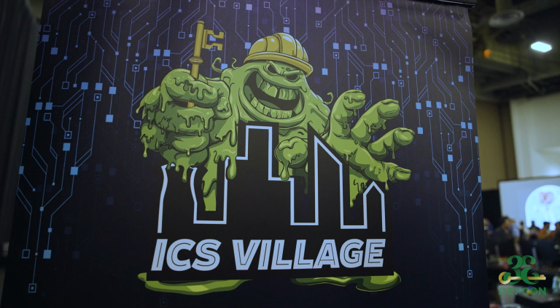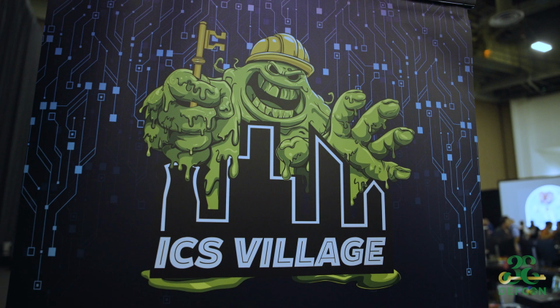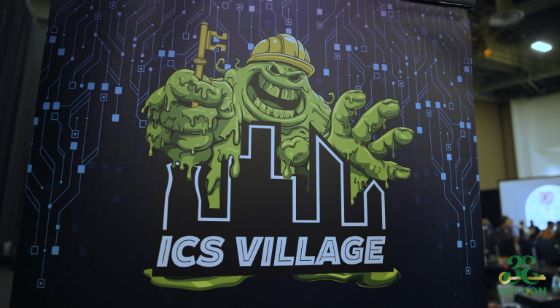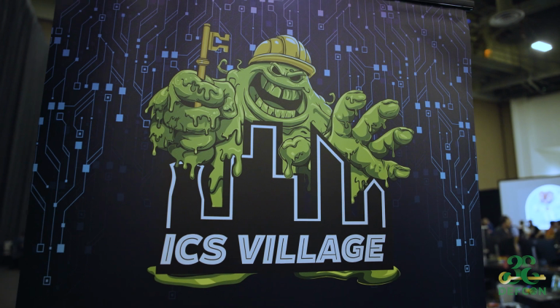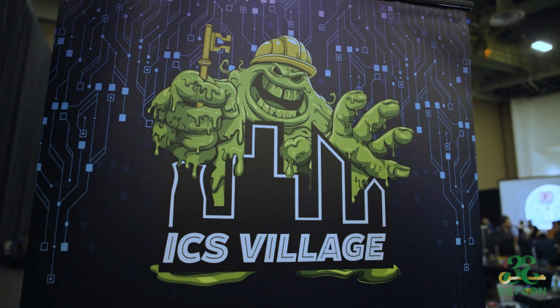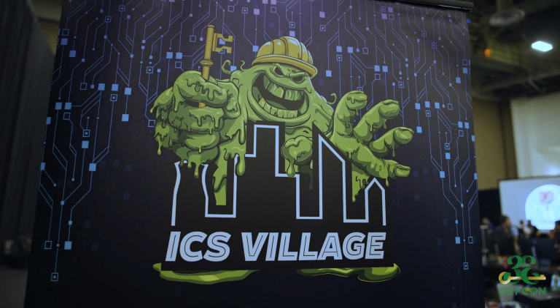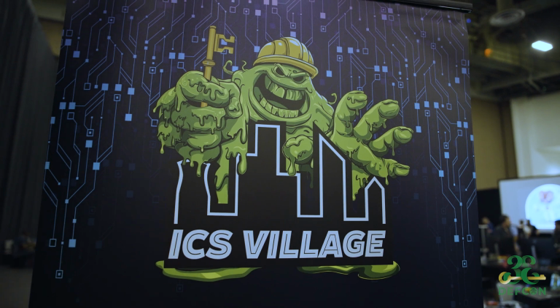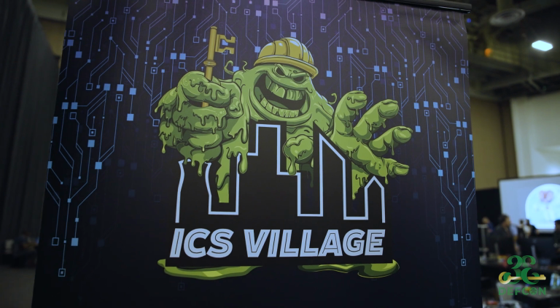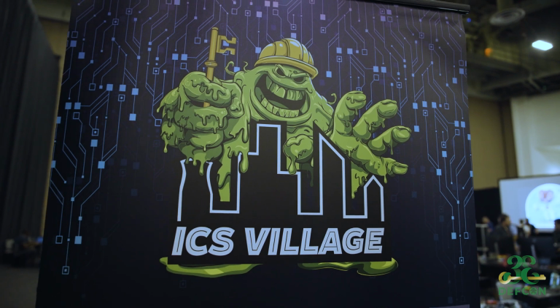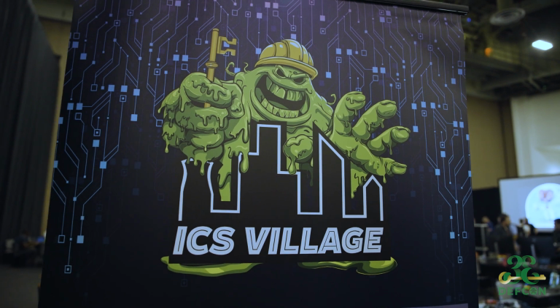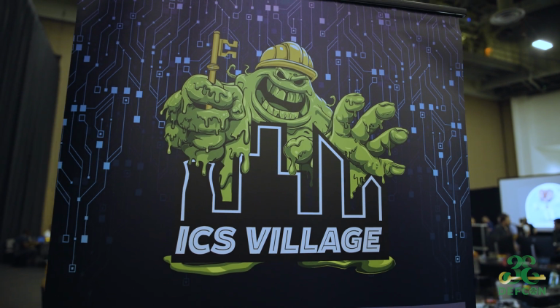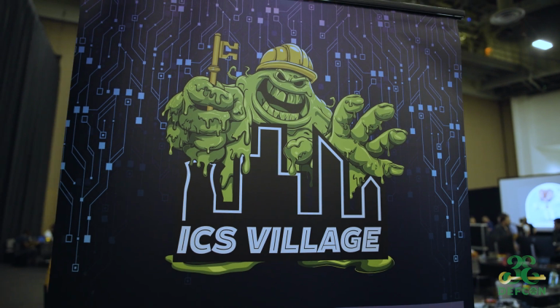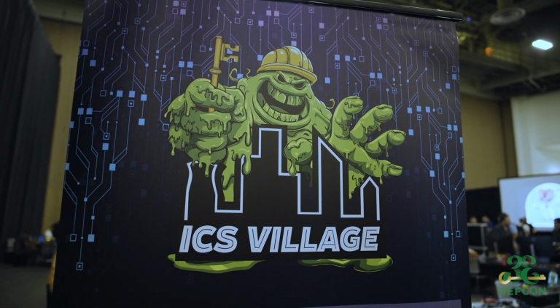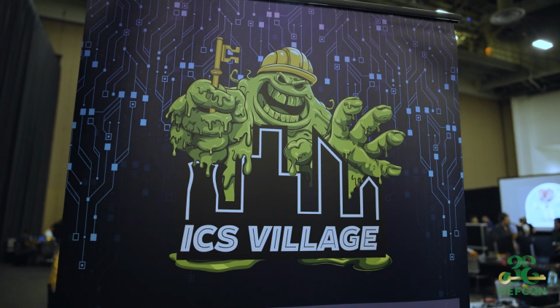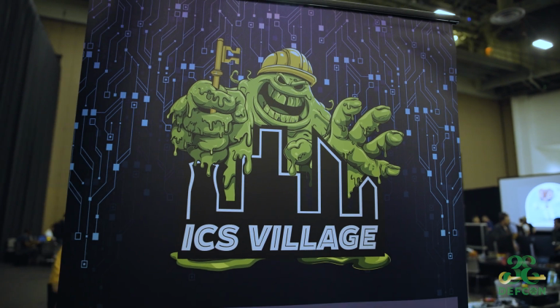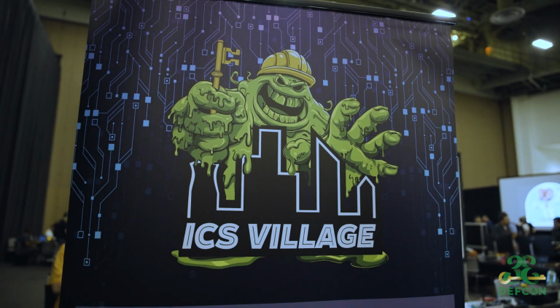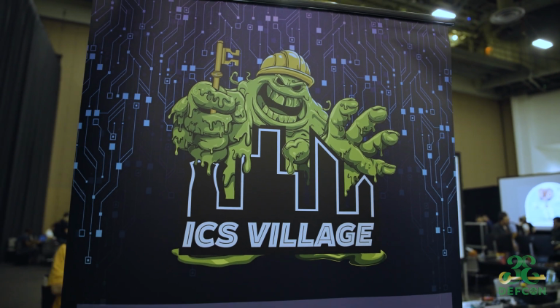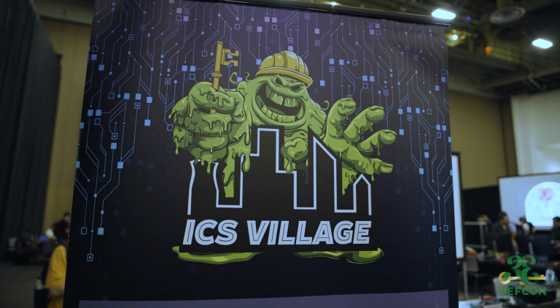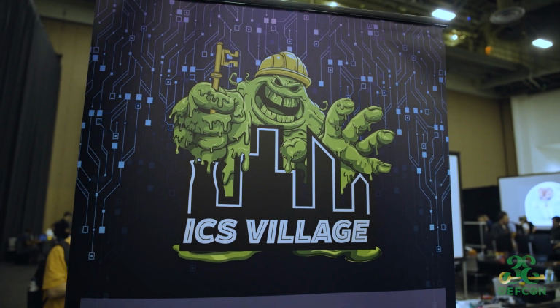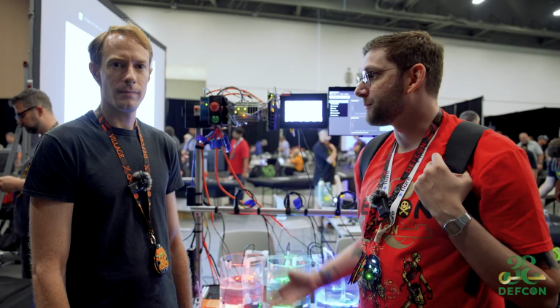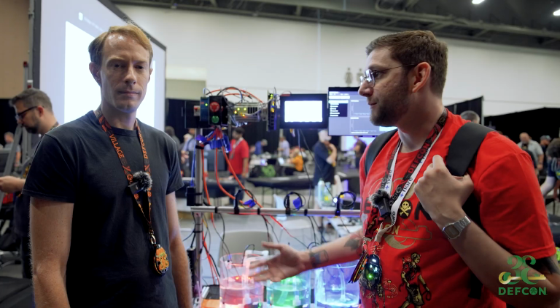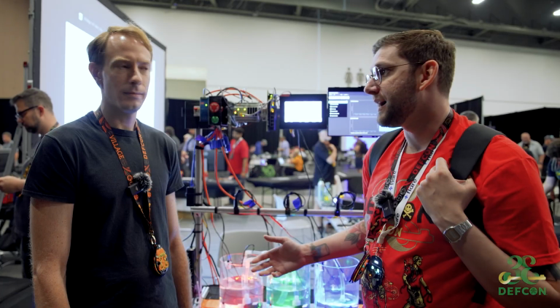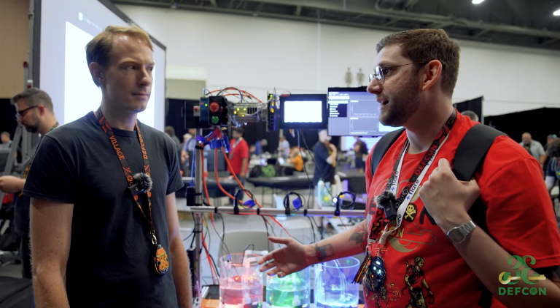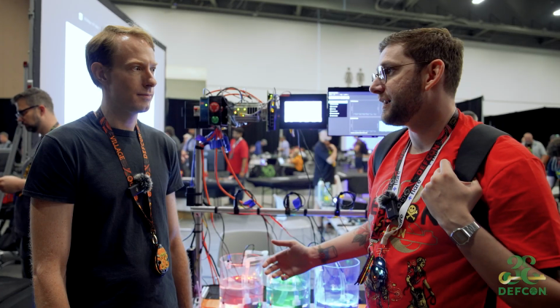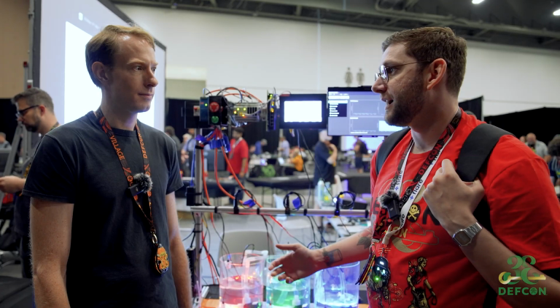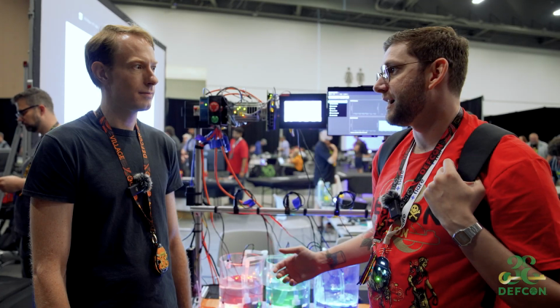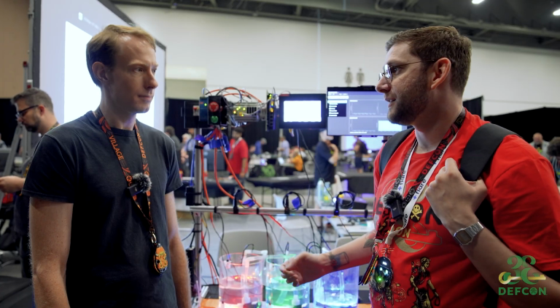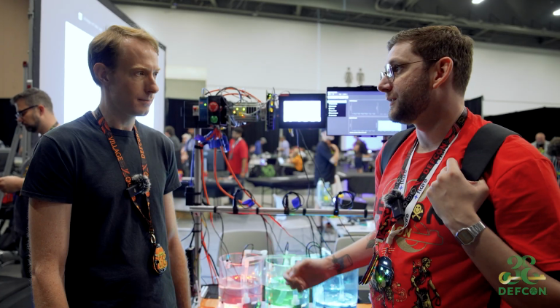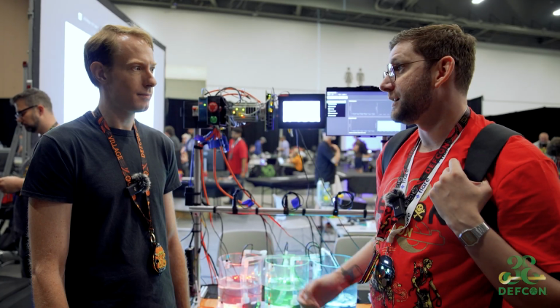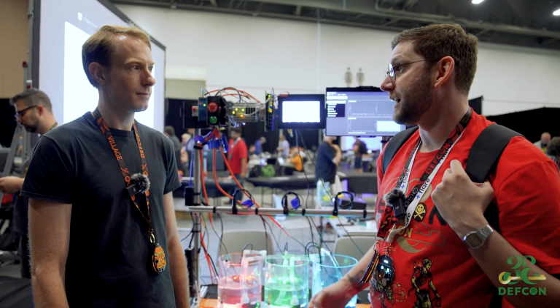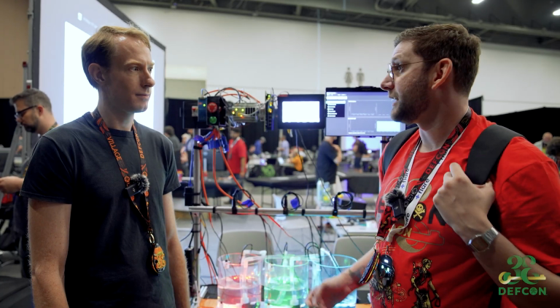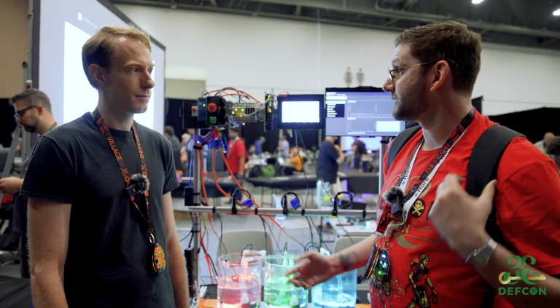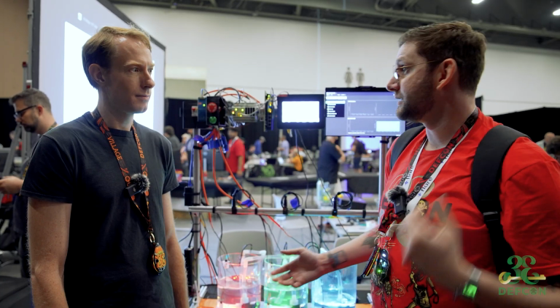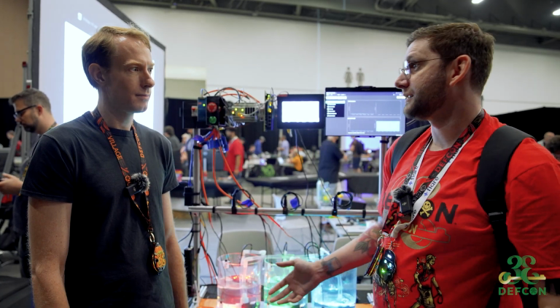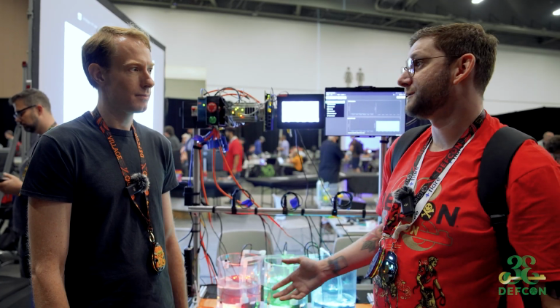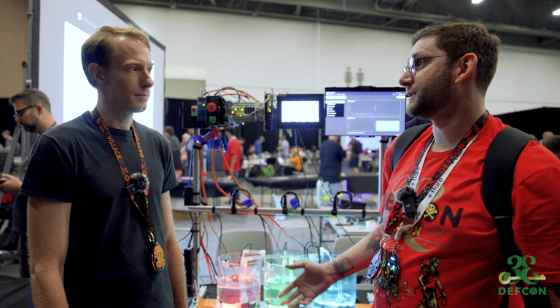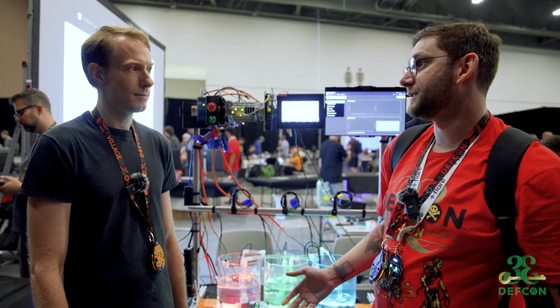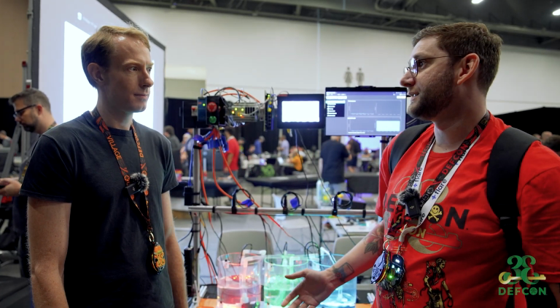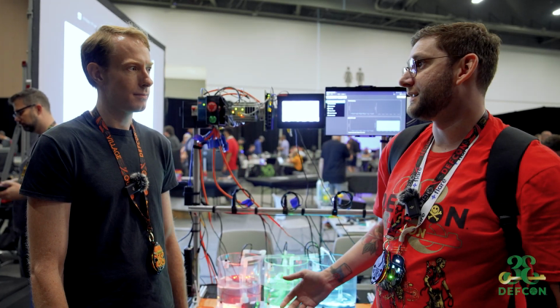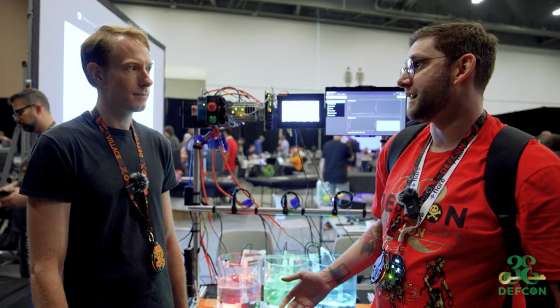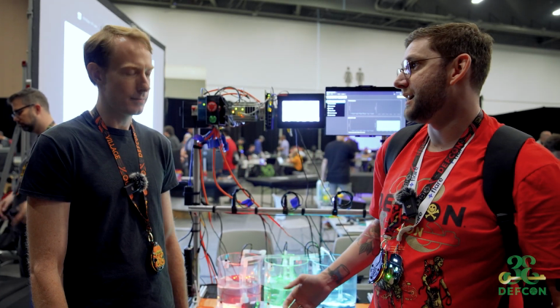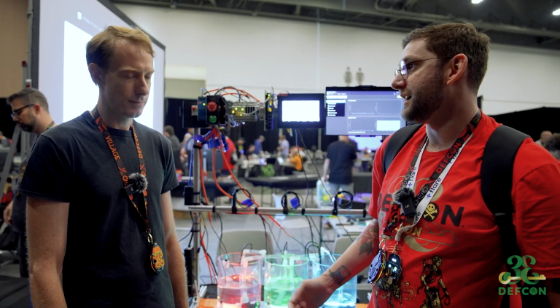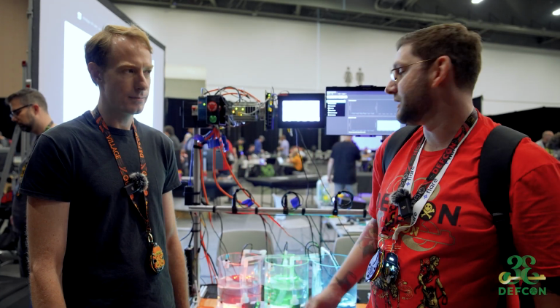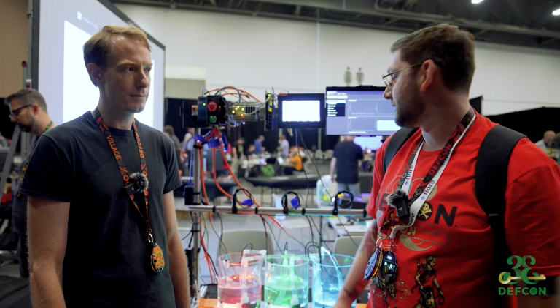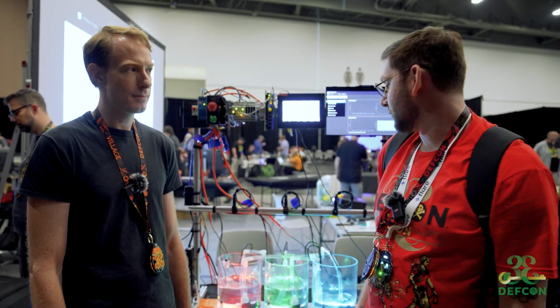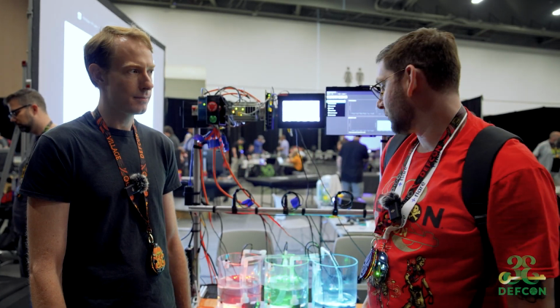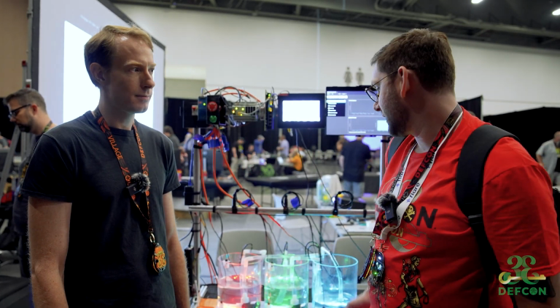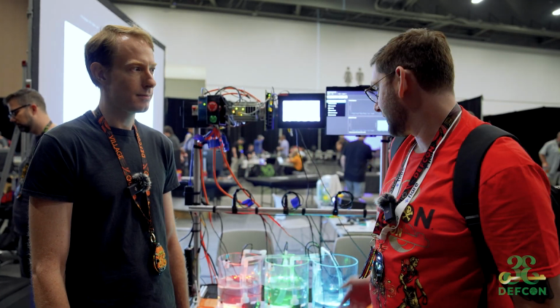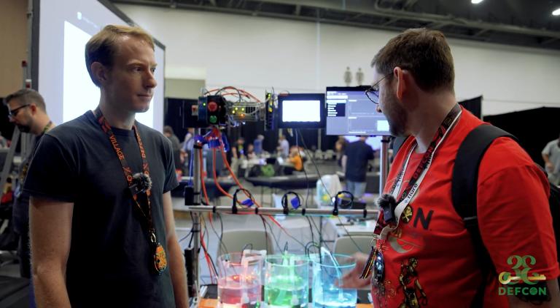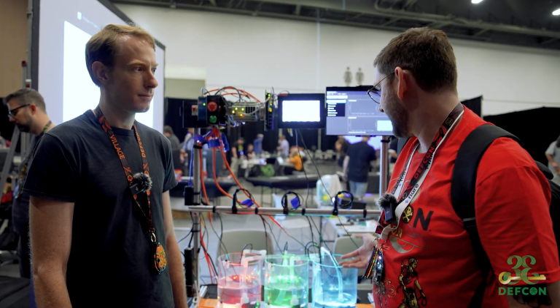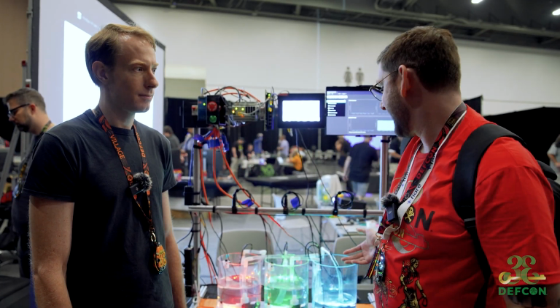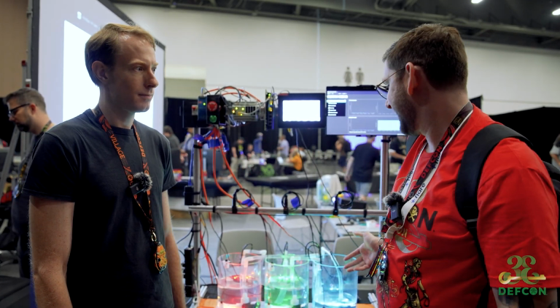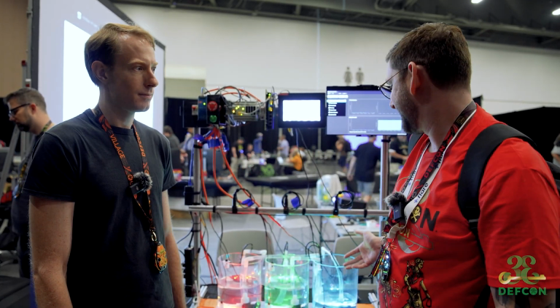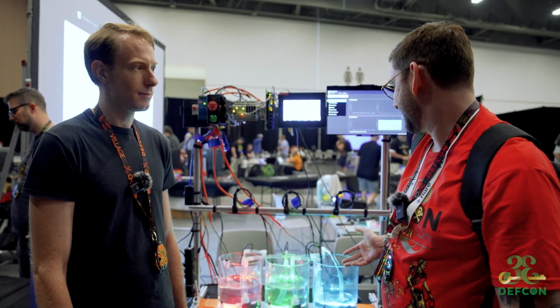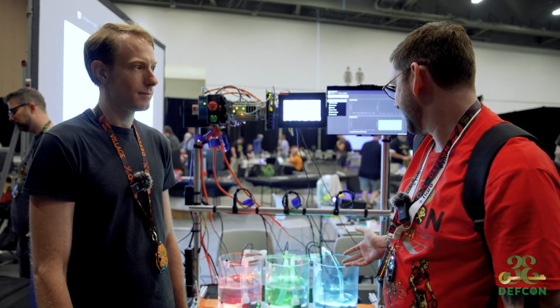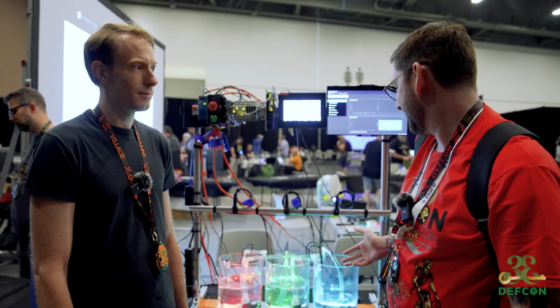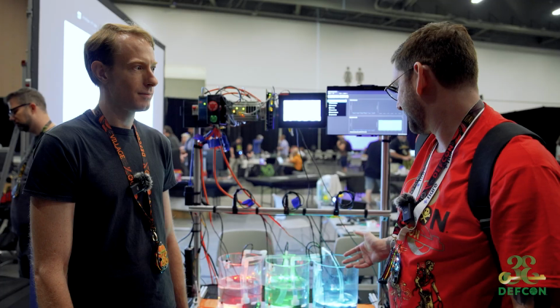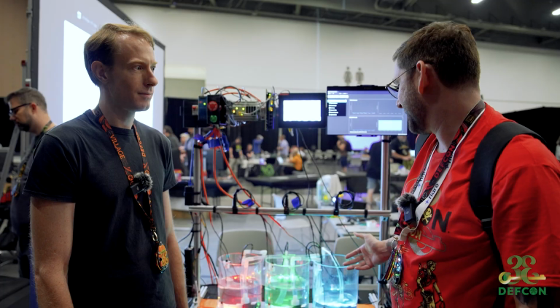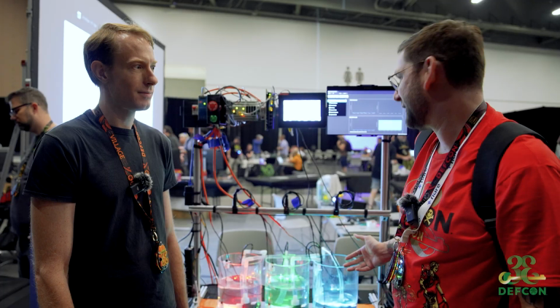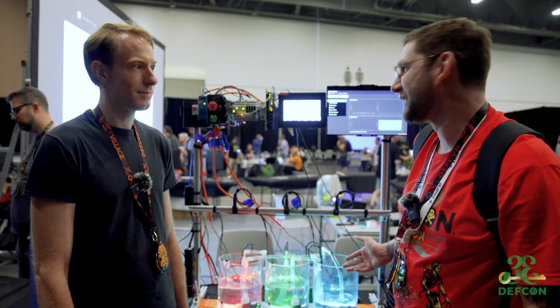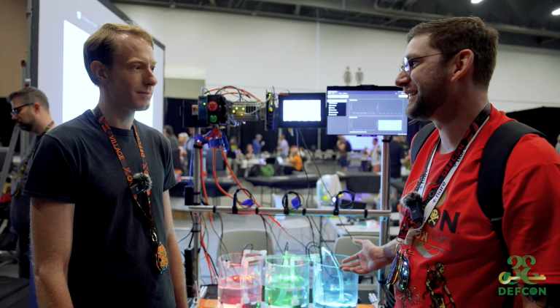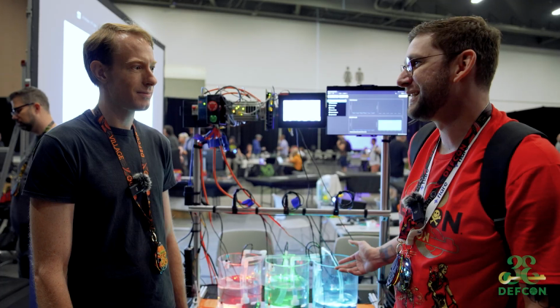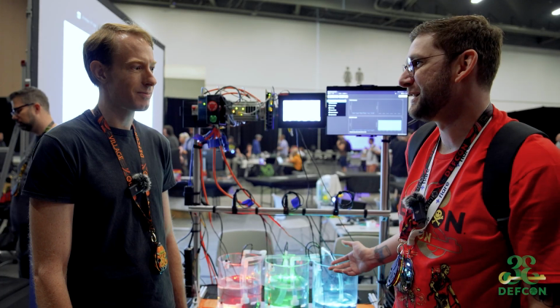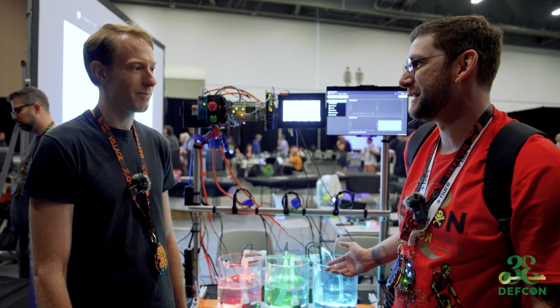Hi, this is Dreadwear. I'm here with Matt at the ICS Village, and what the heck do you have going on here?